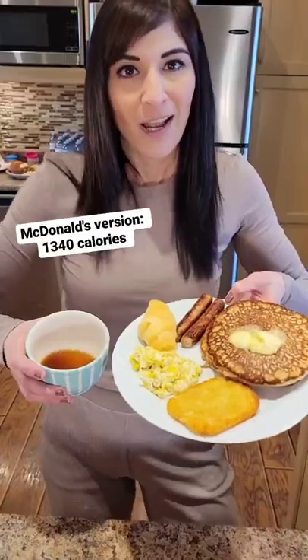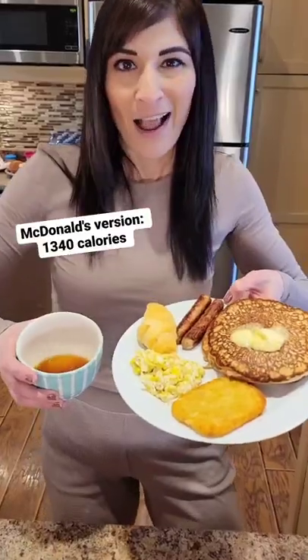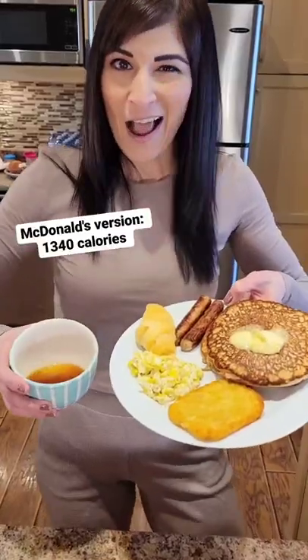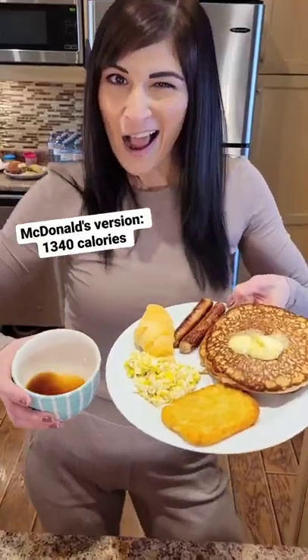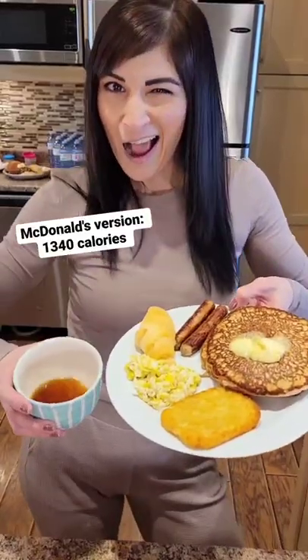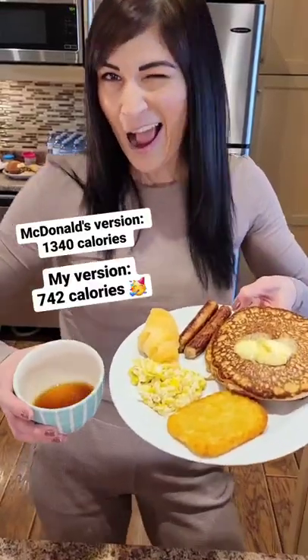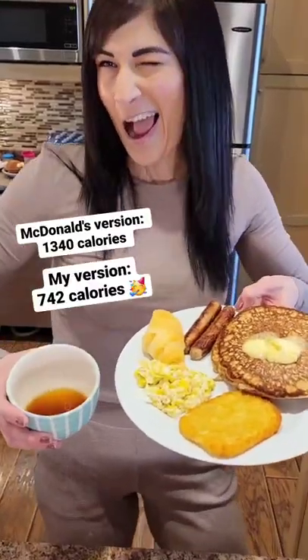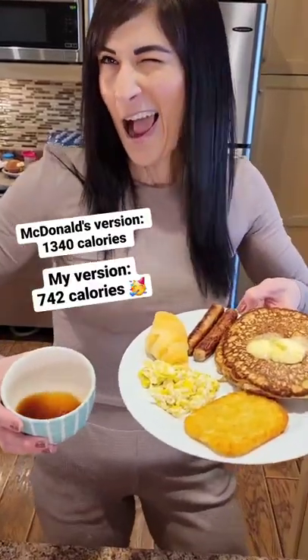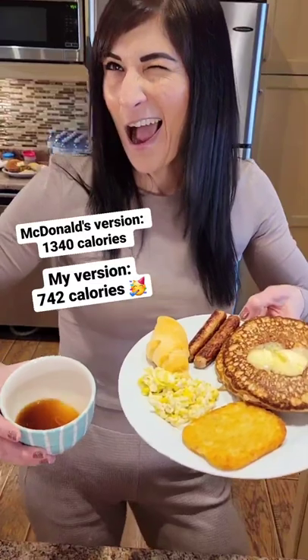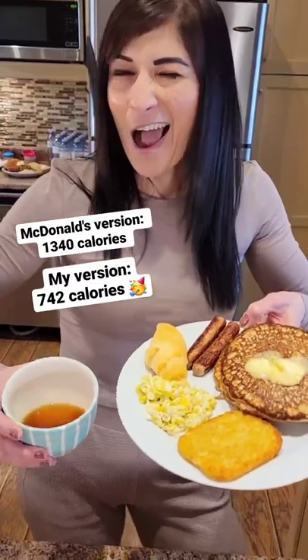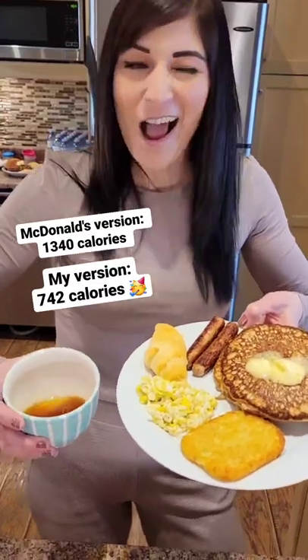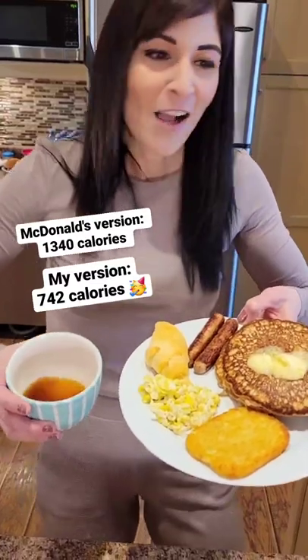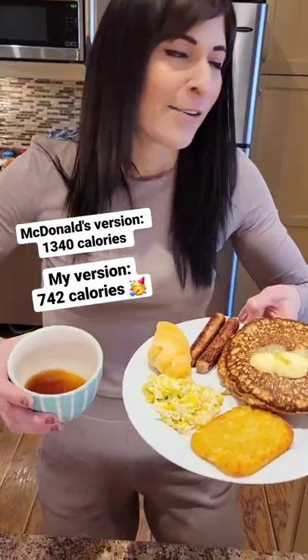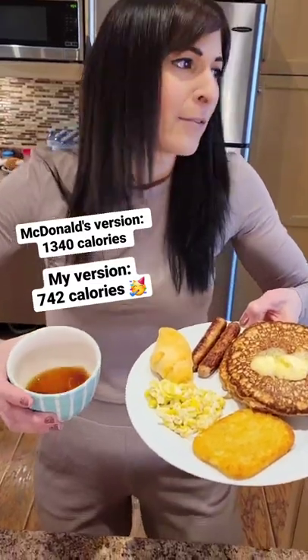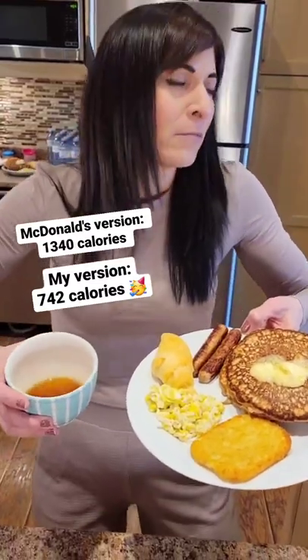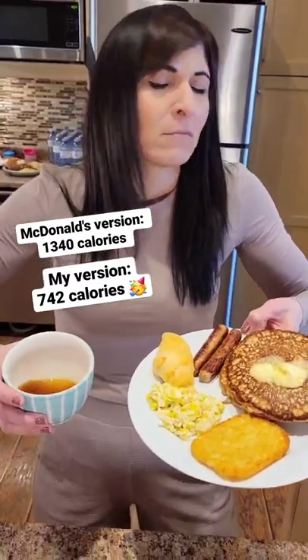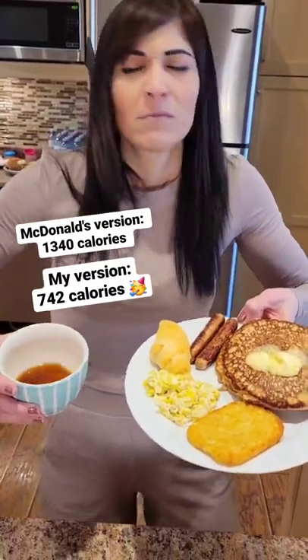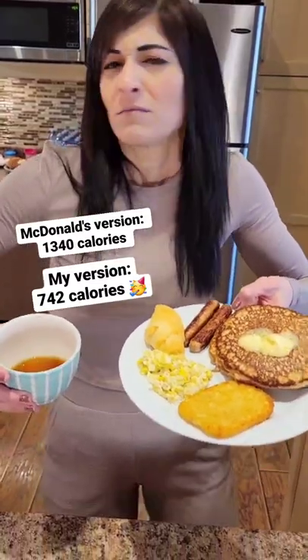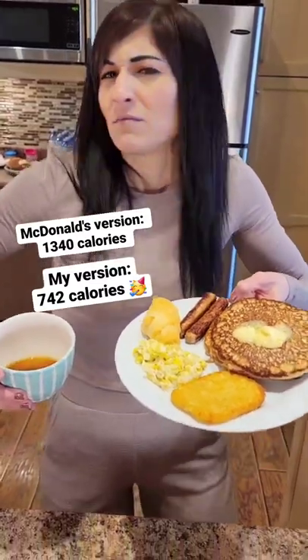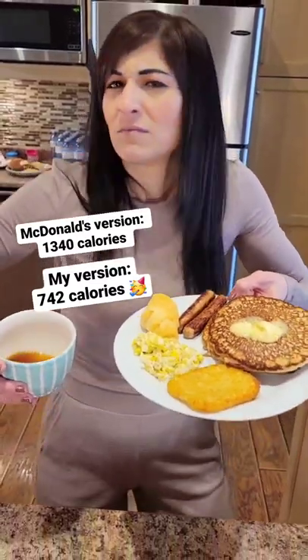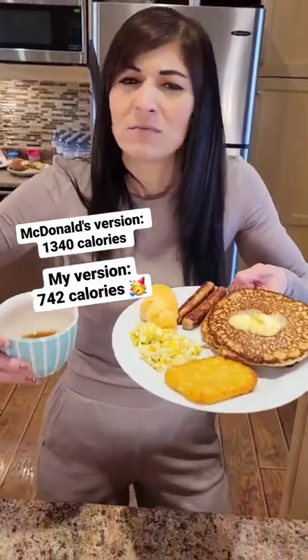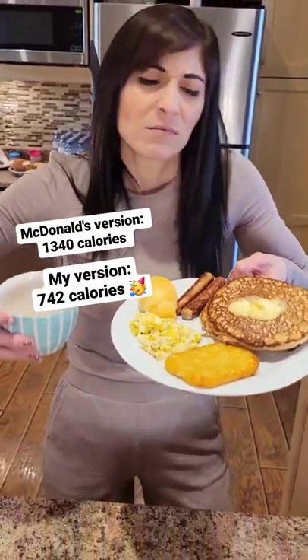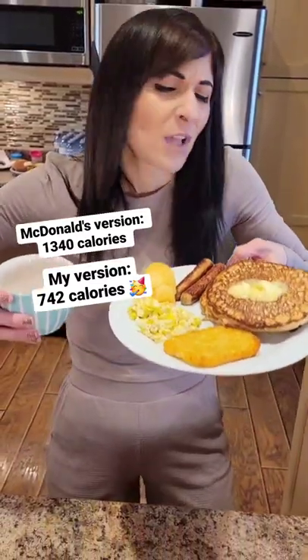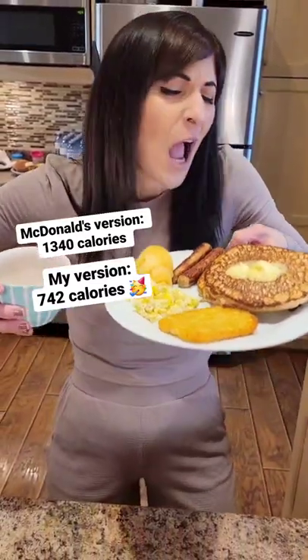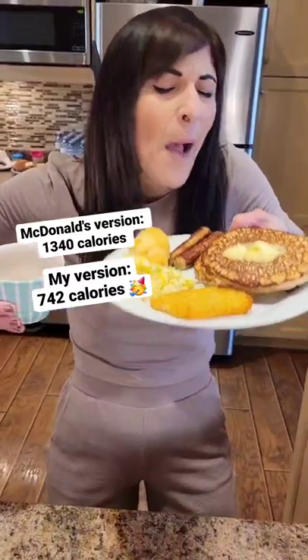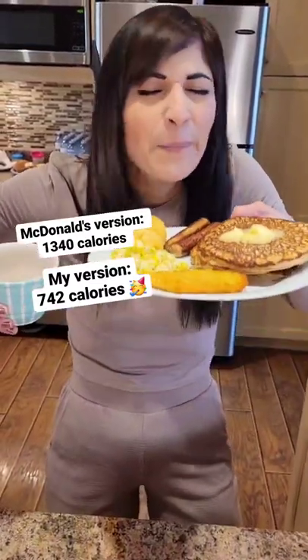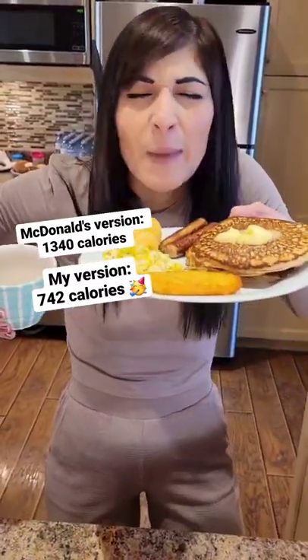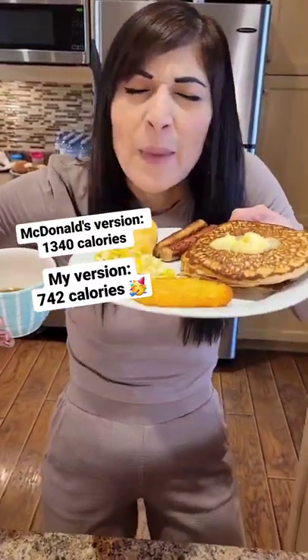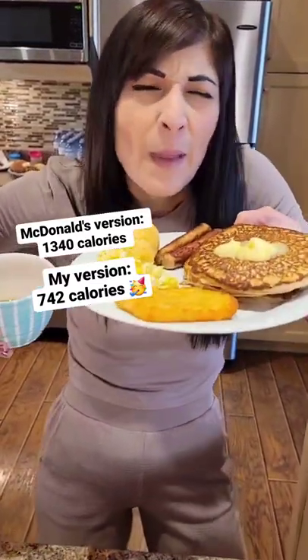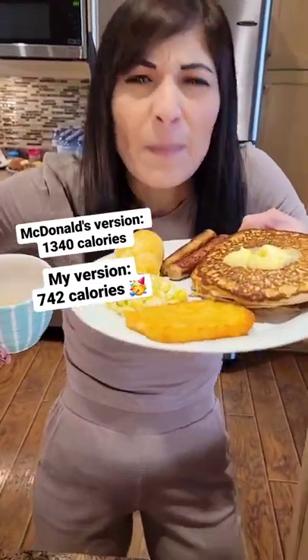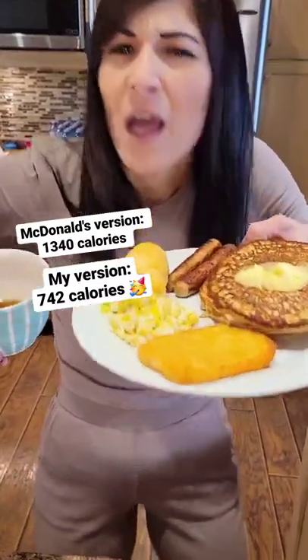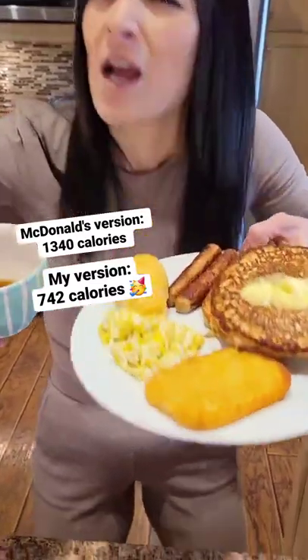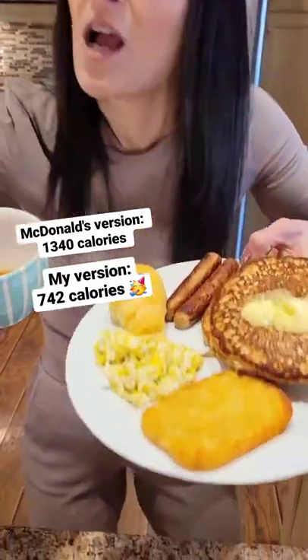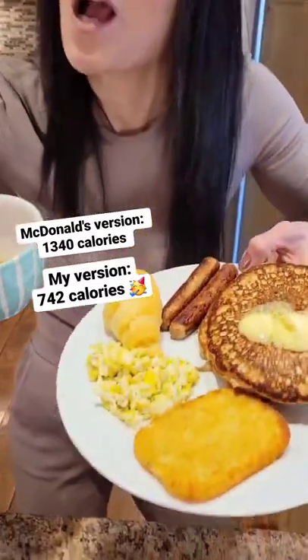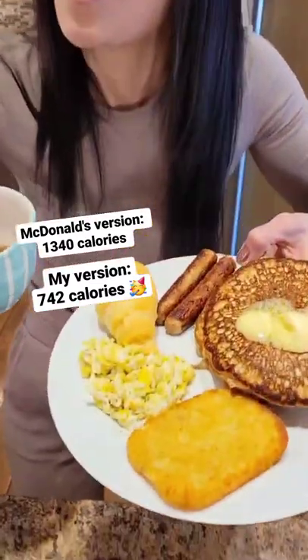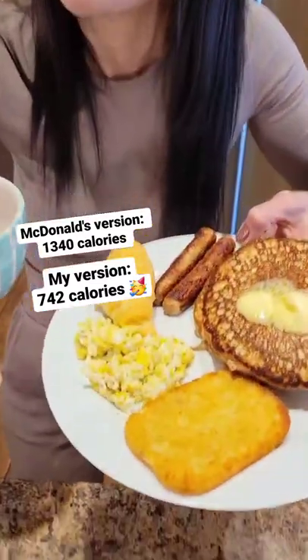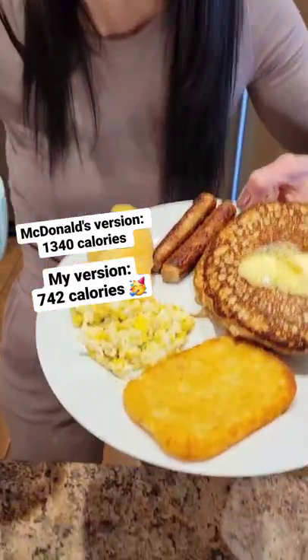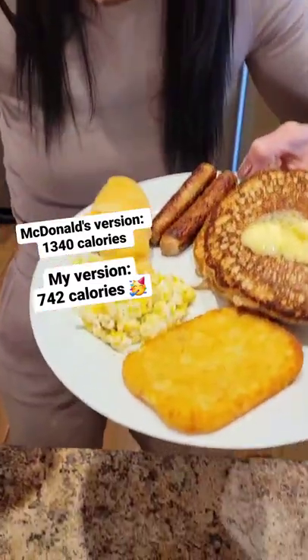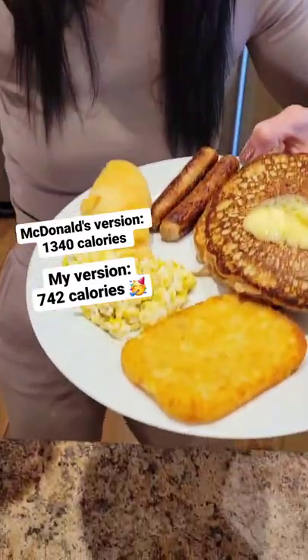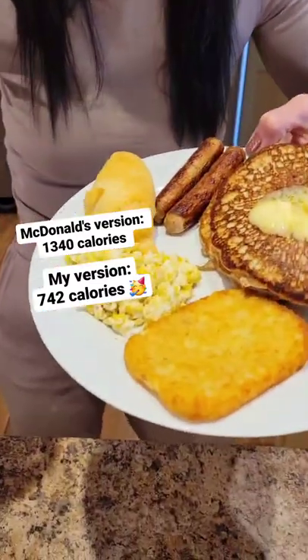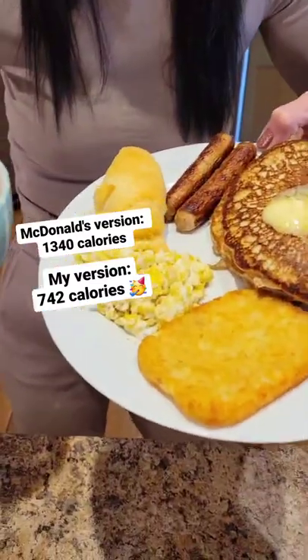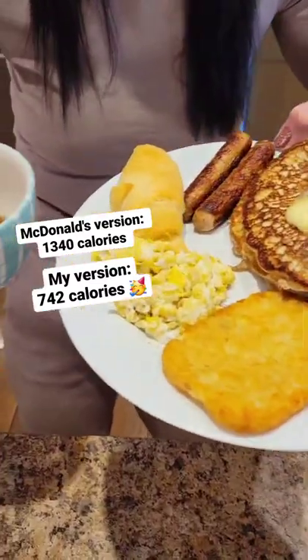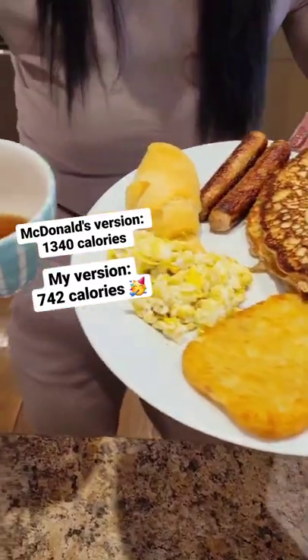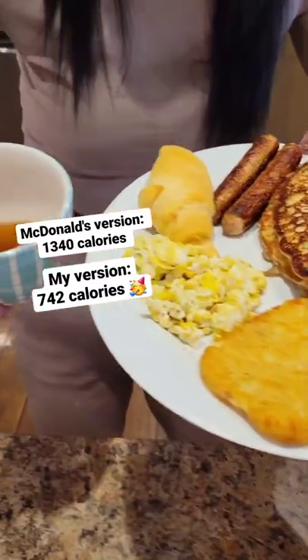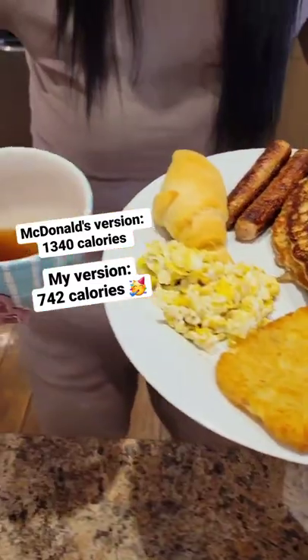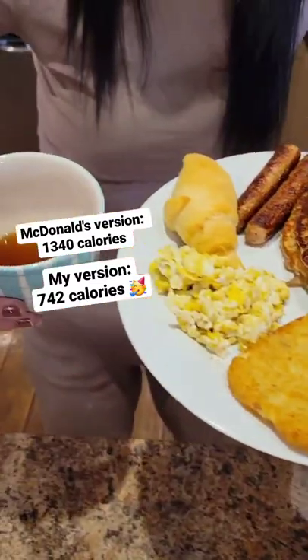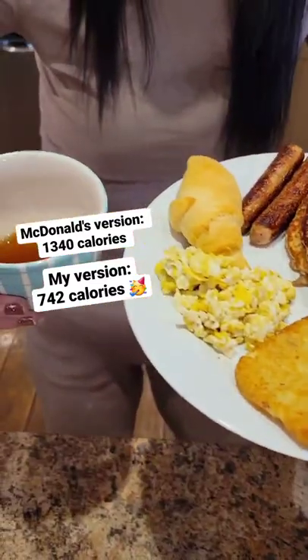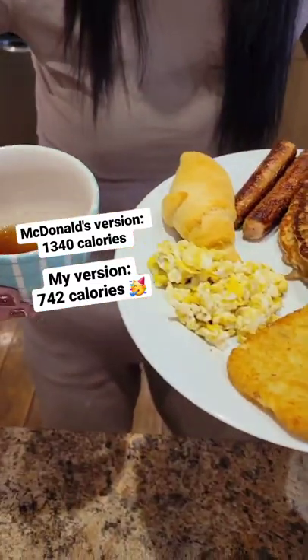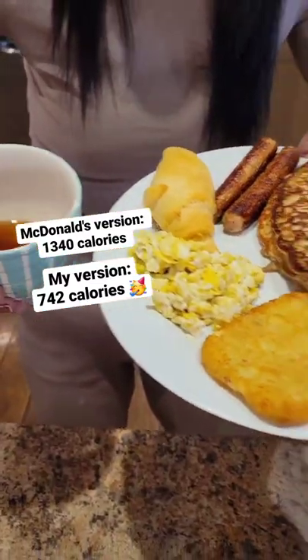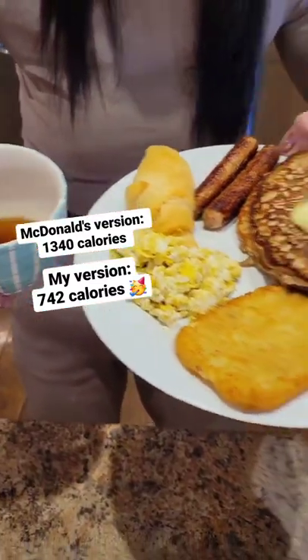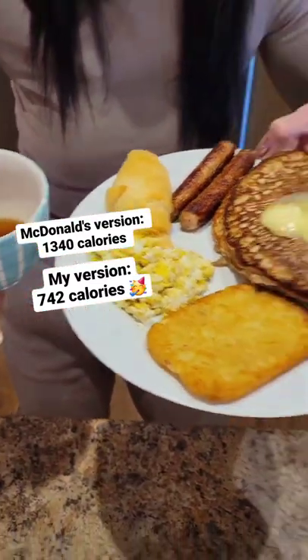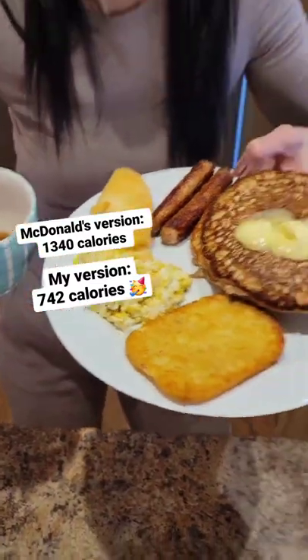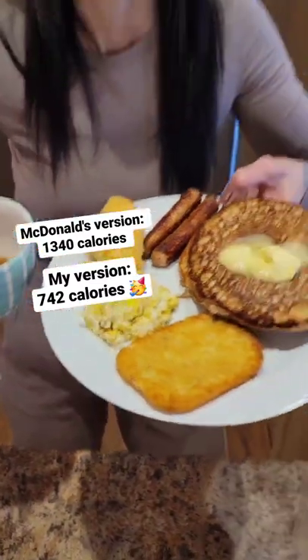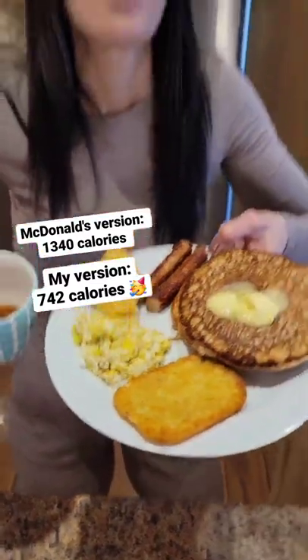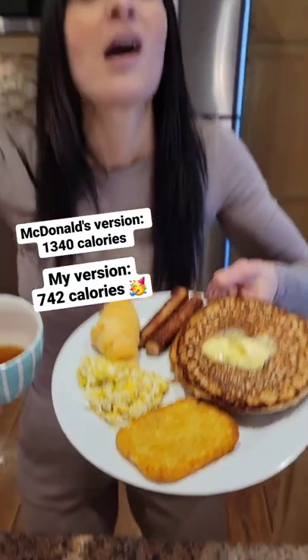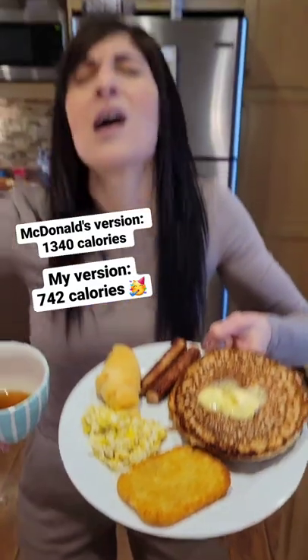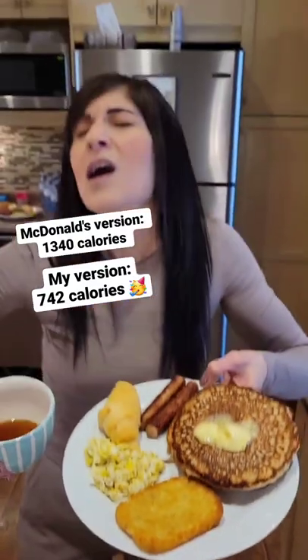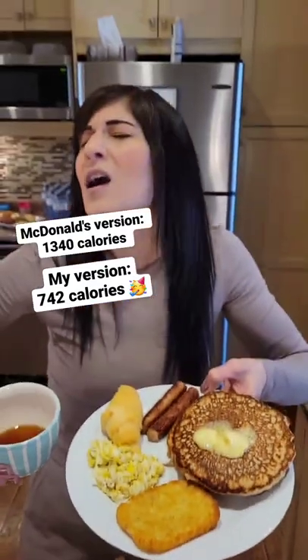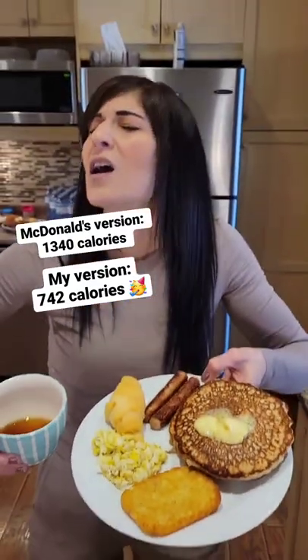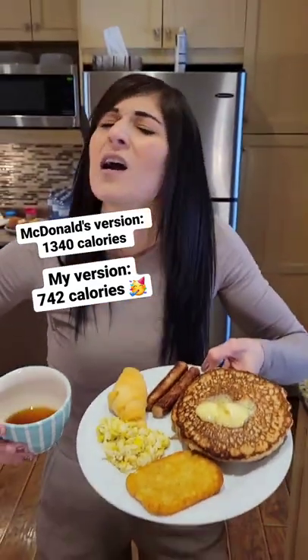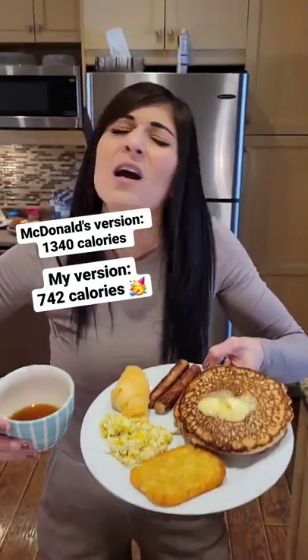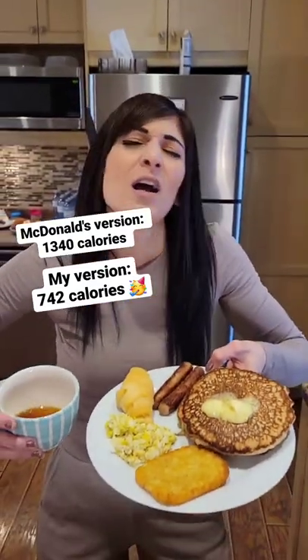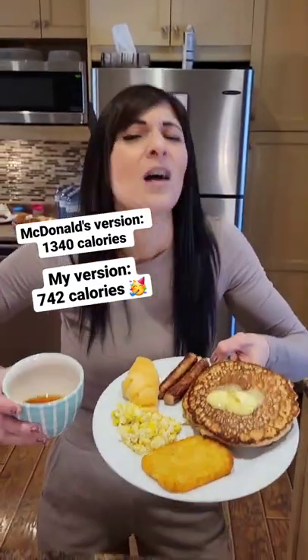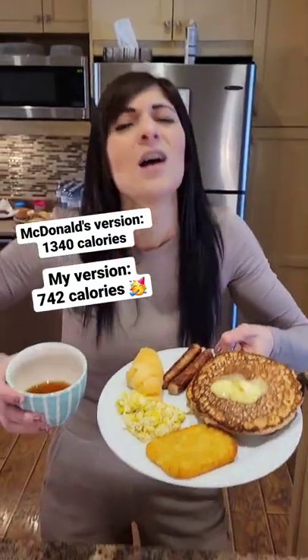McDonald's version: 1,340 calories. Mine: 742 calories. Yes!